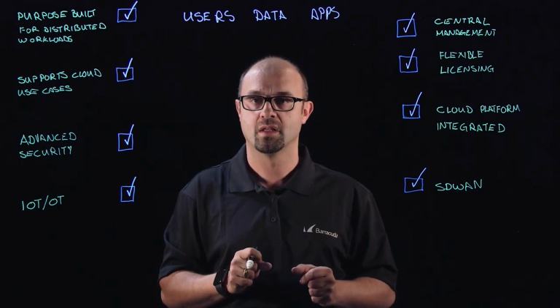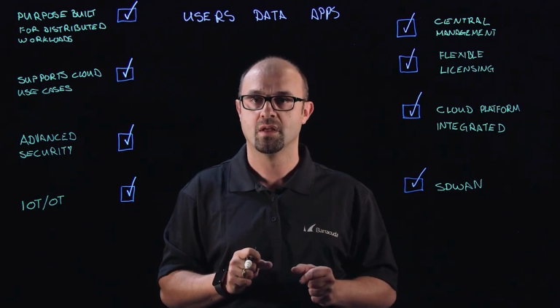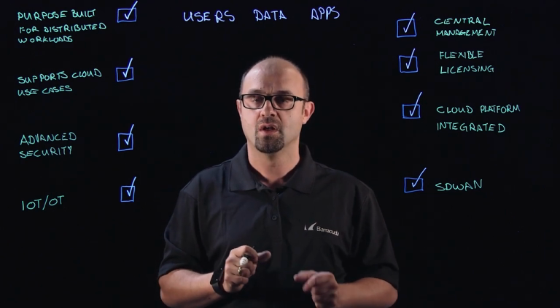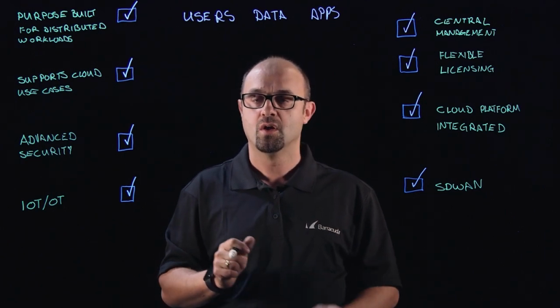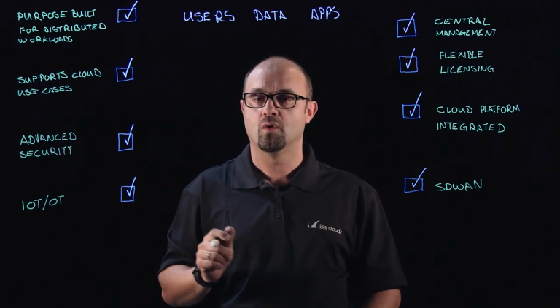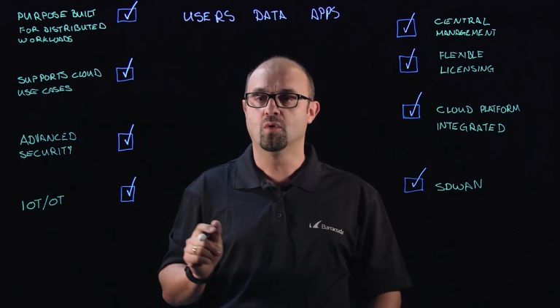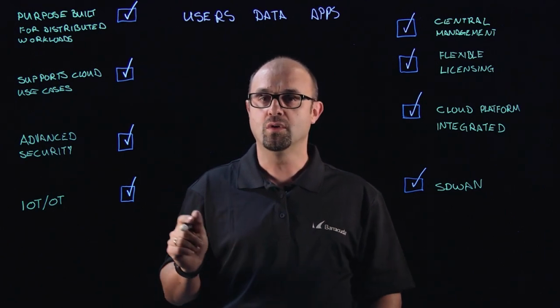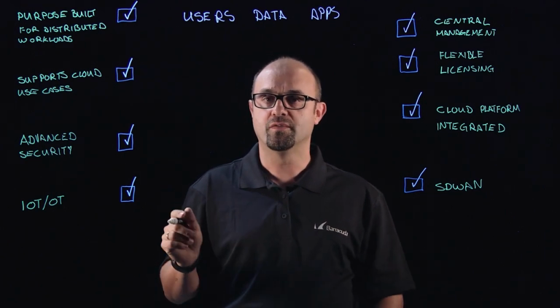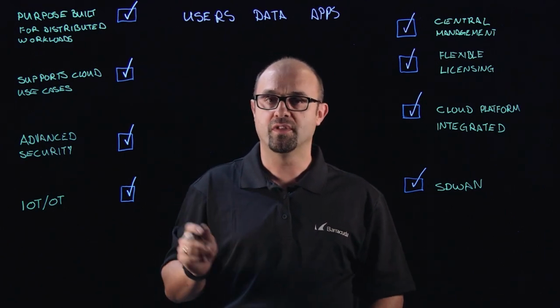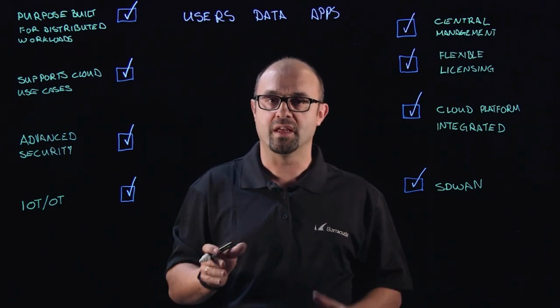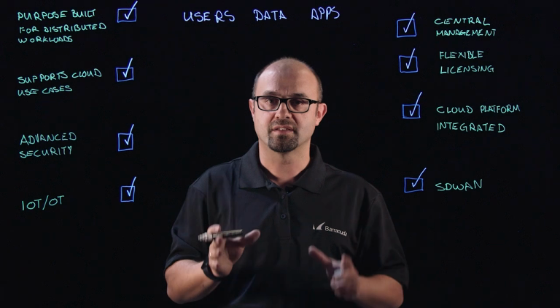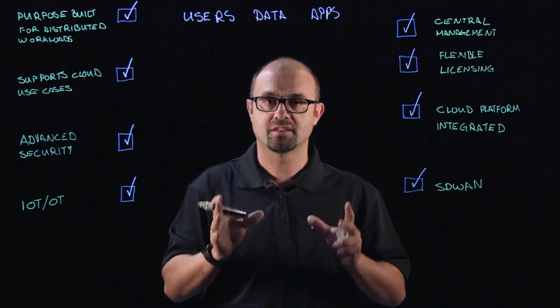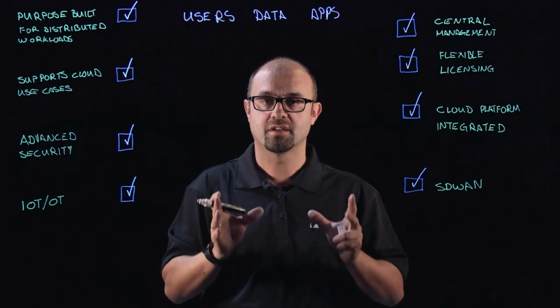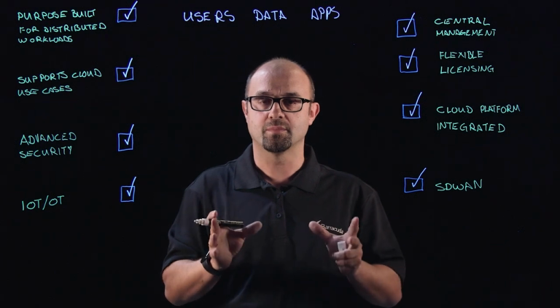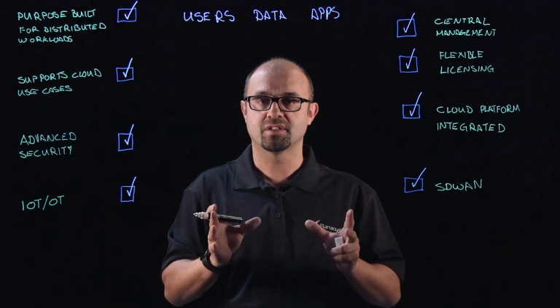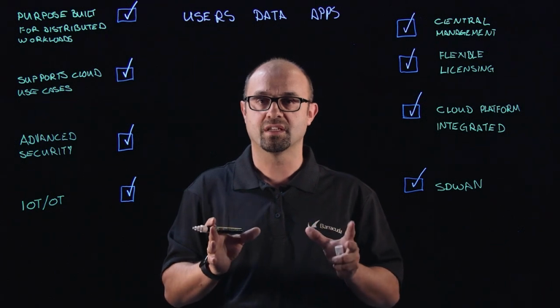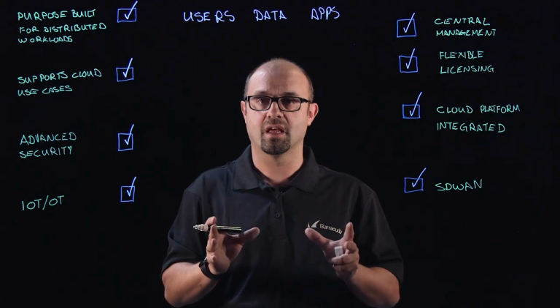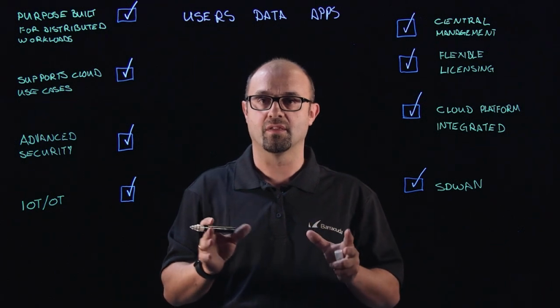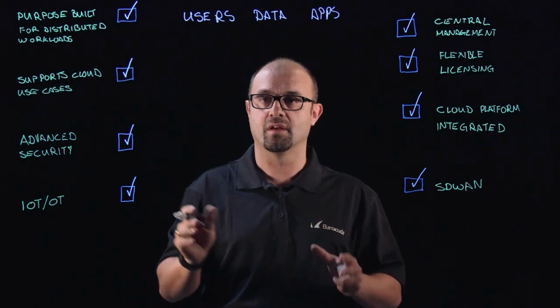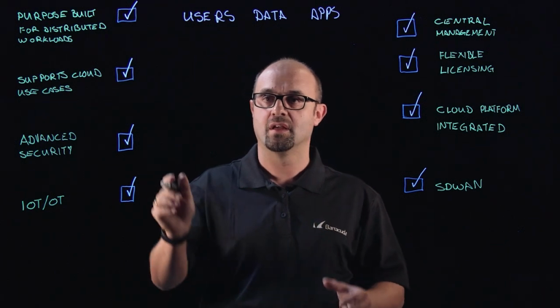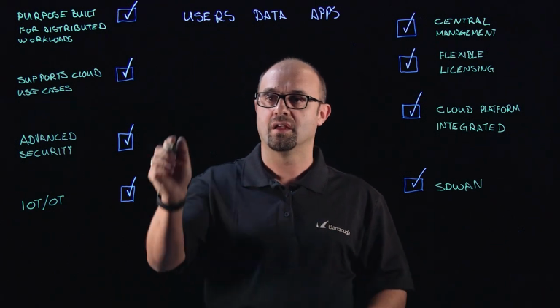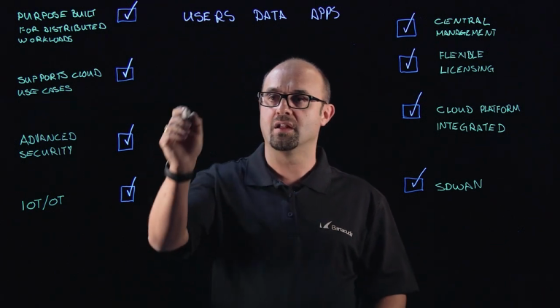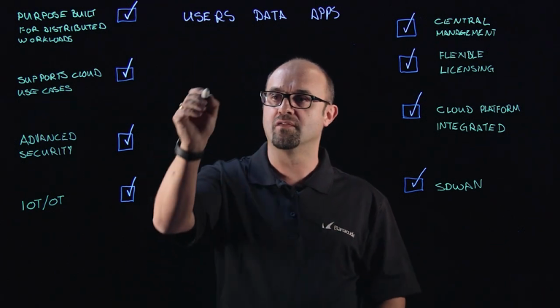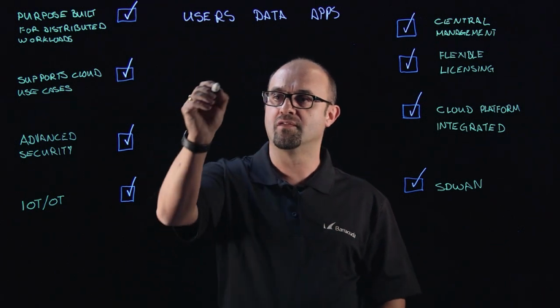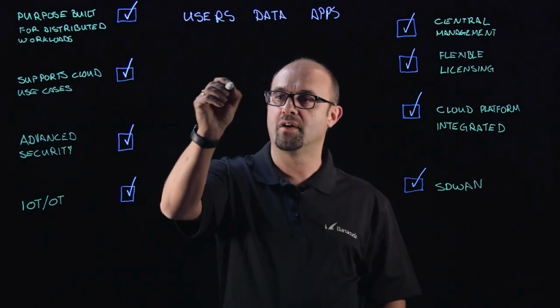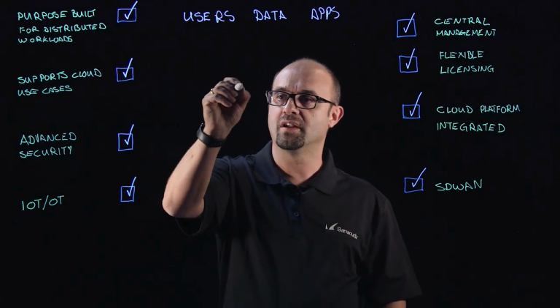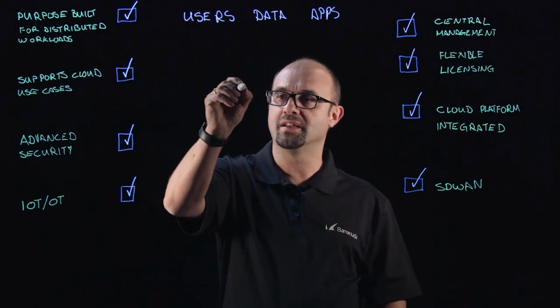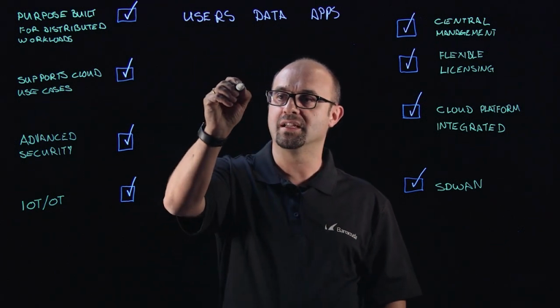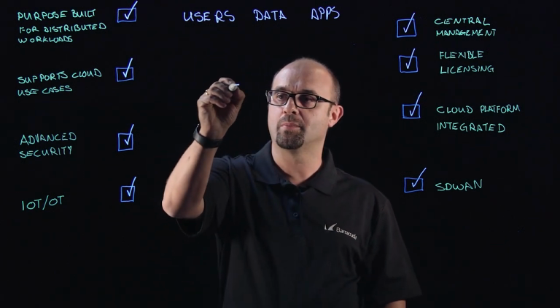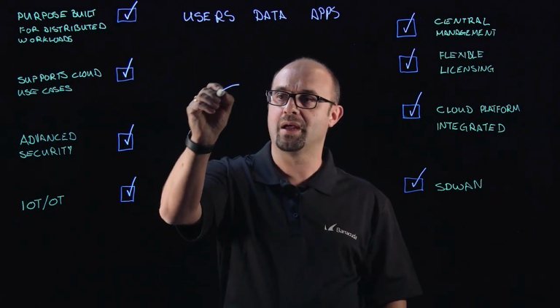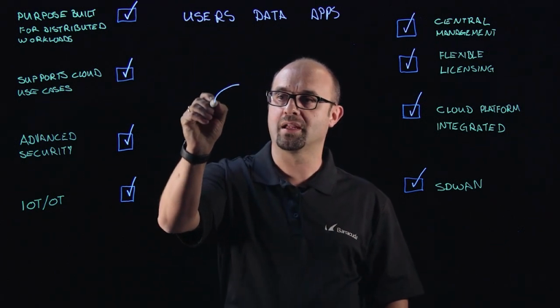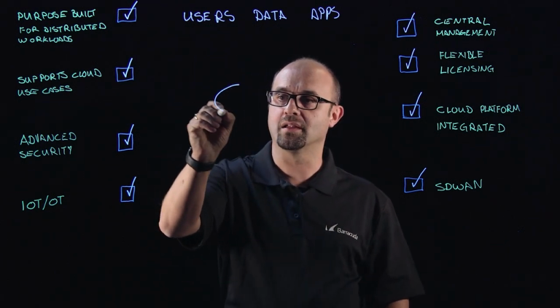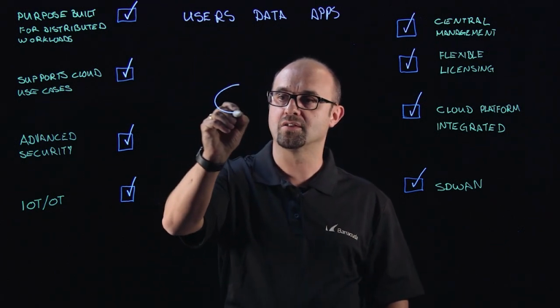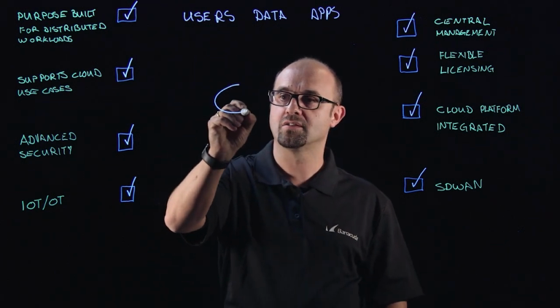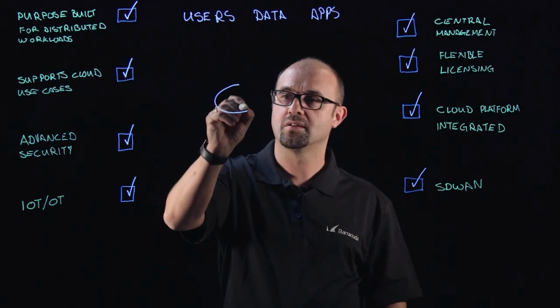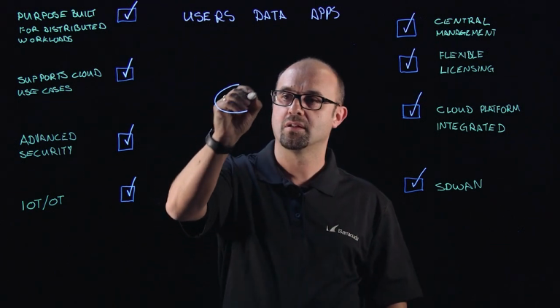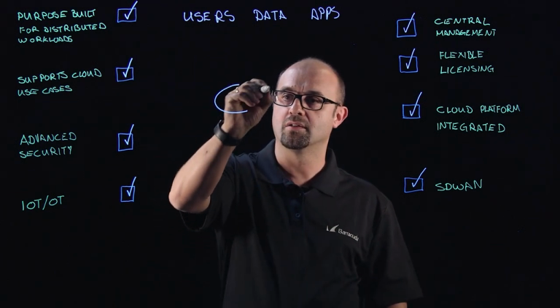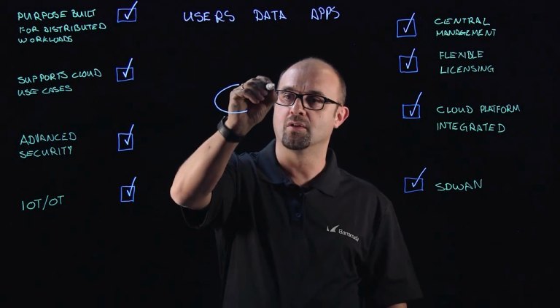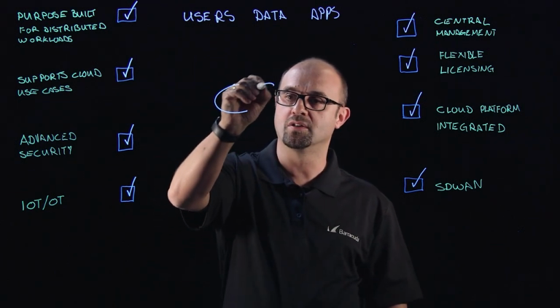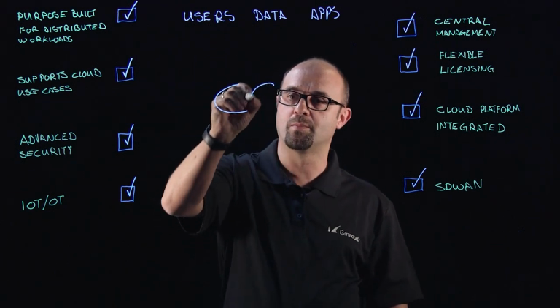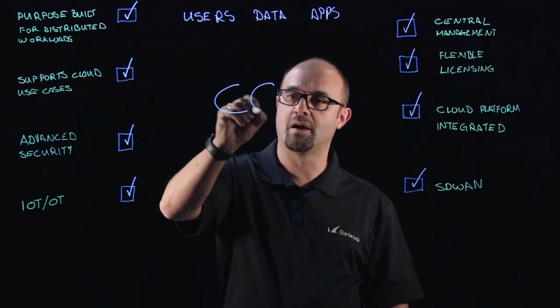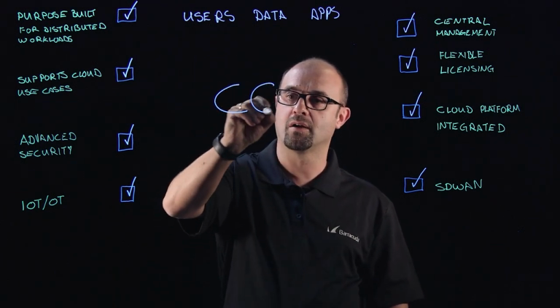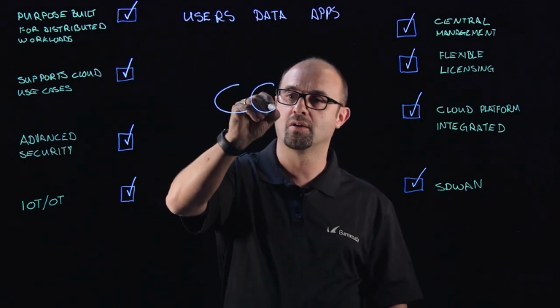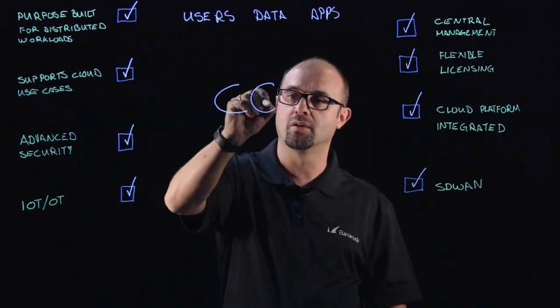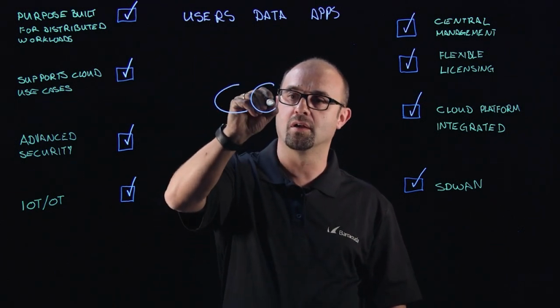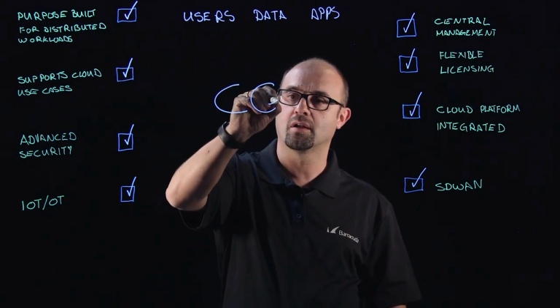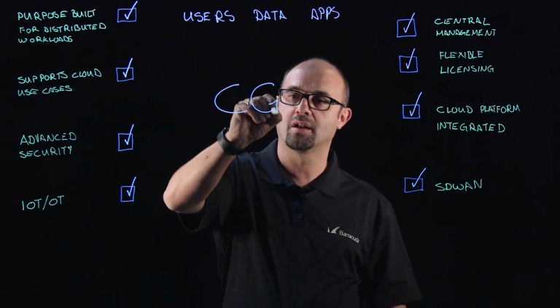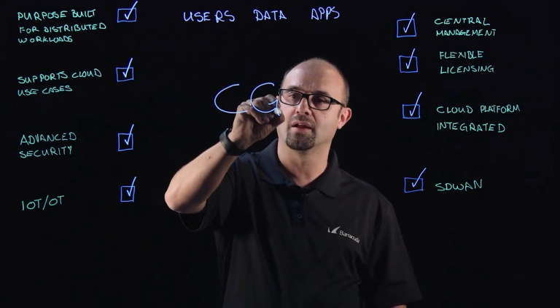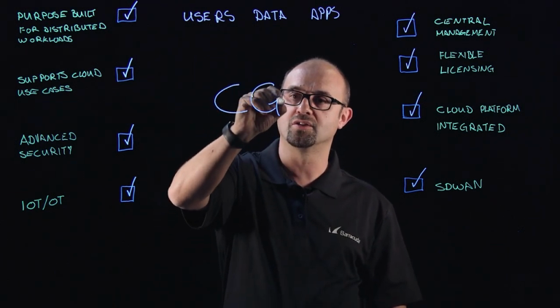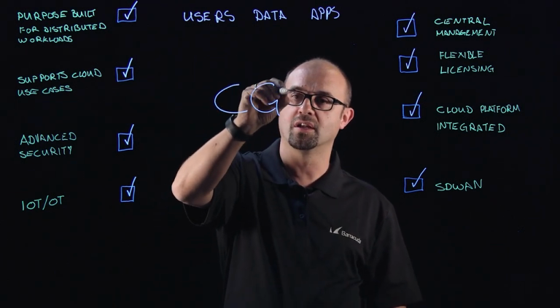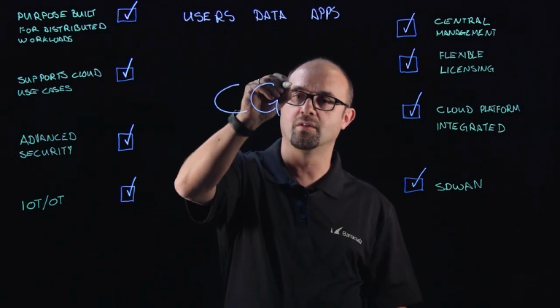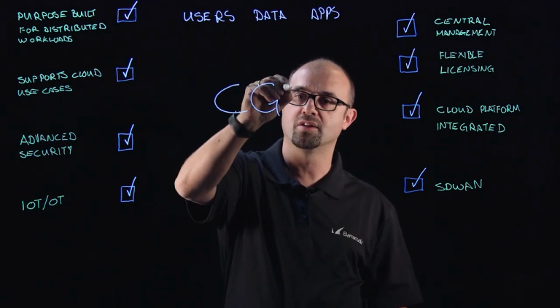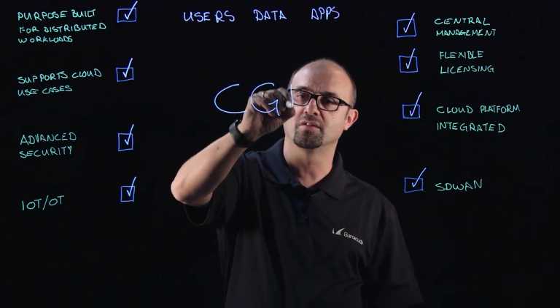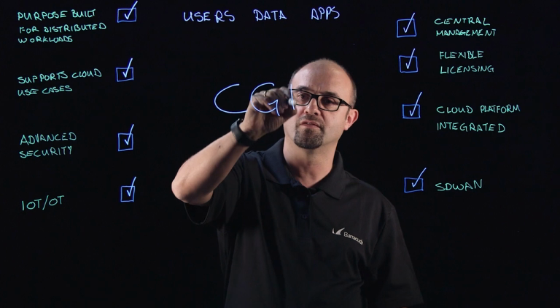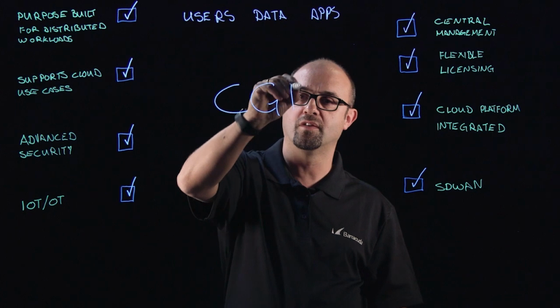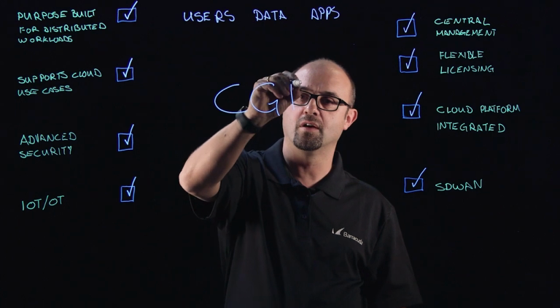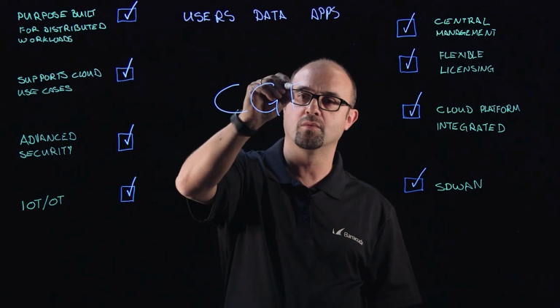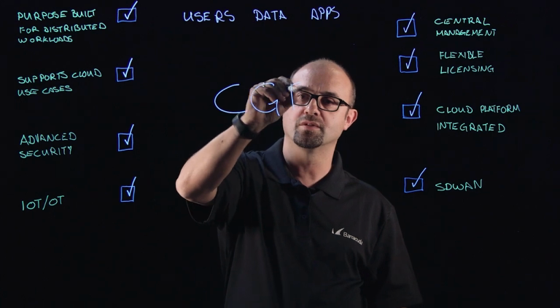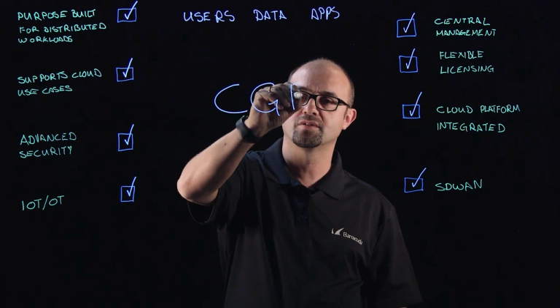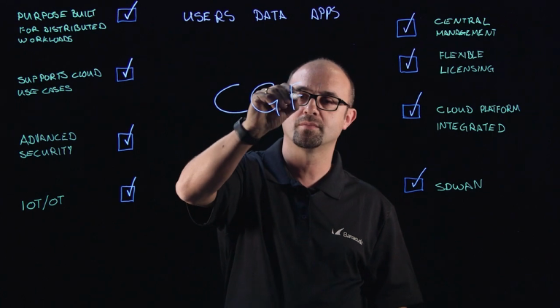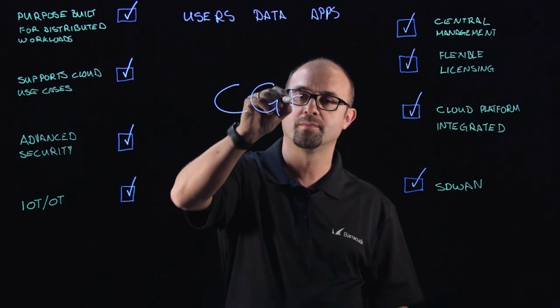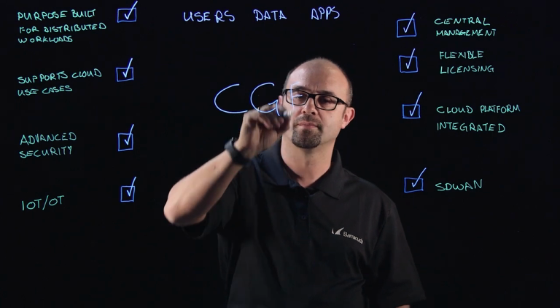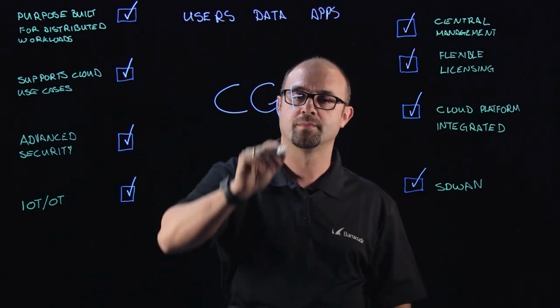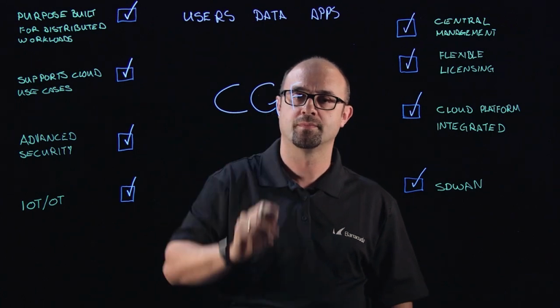All of this comes together in a very neat package known as Barracuda Cloud Generation Firewalls.